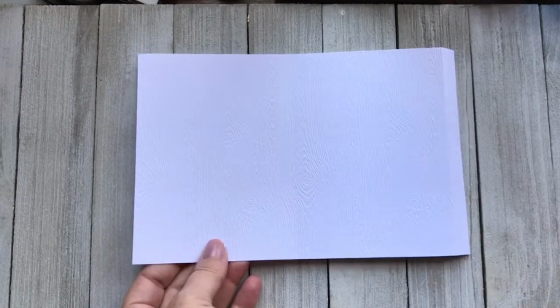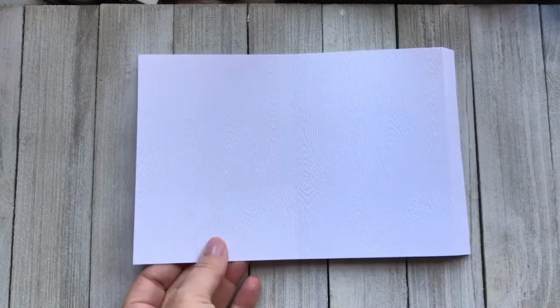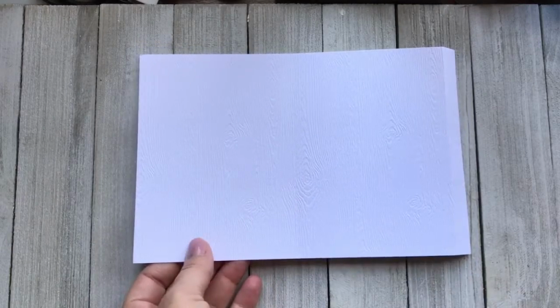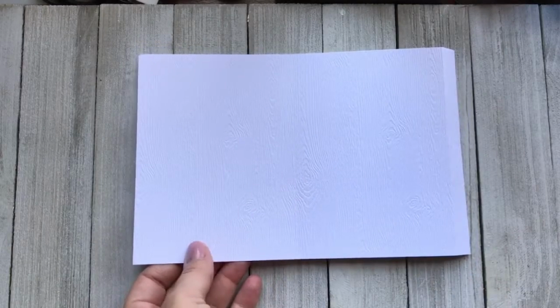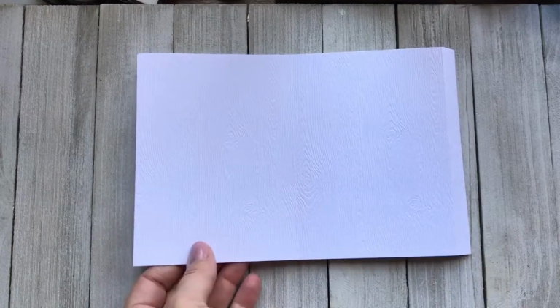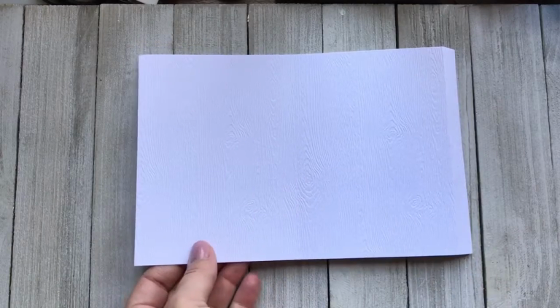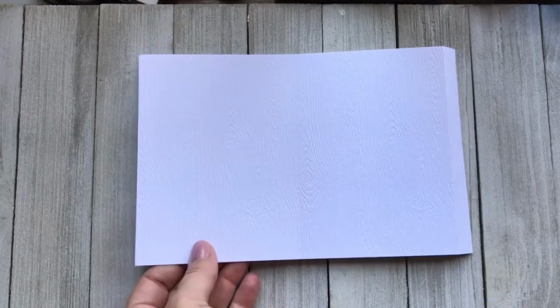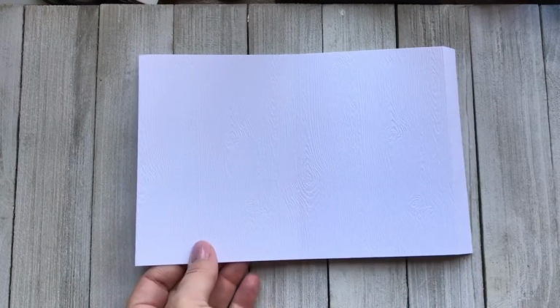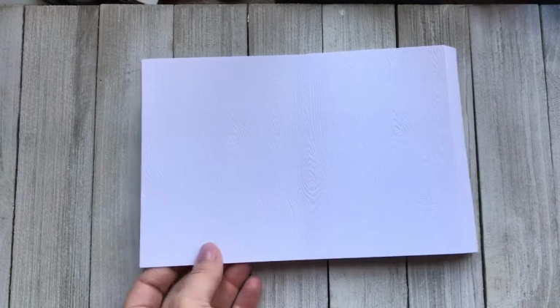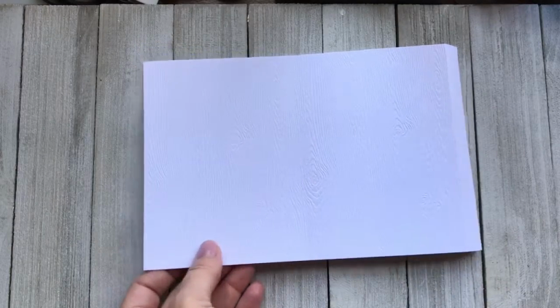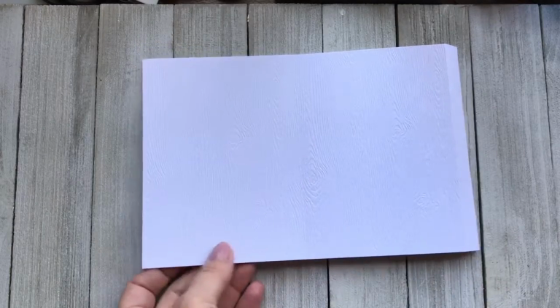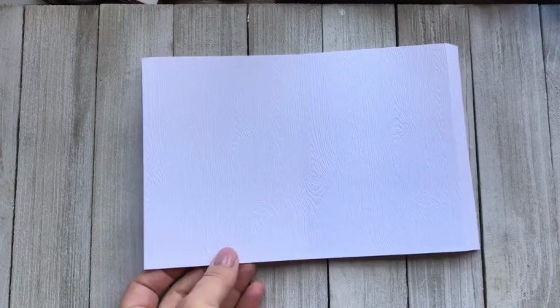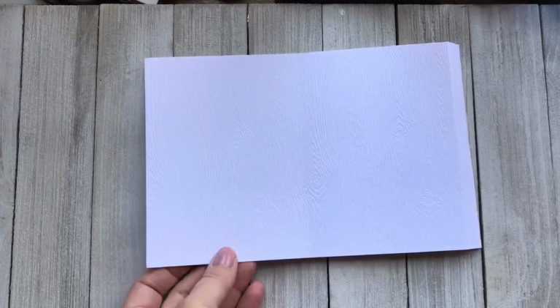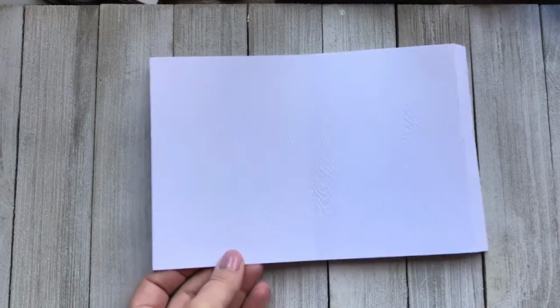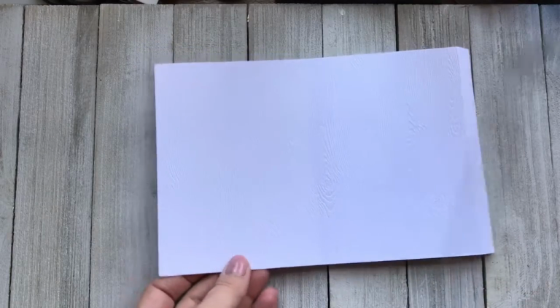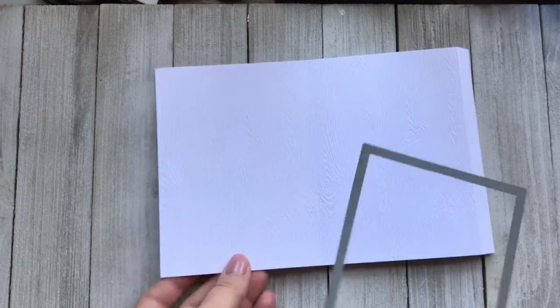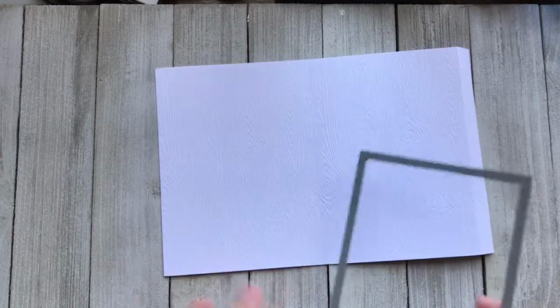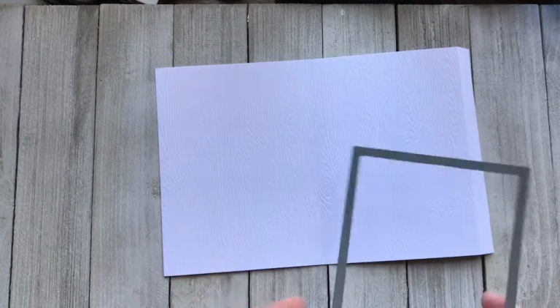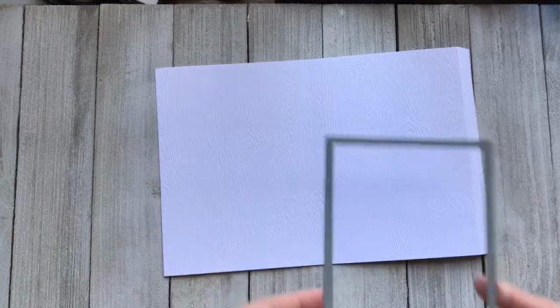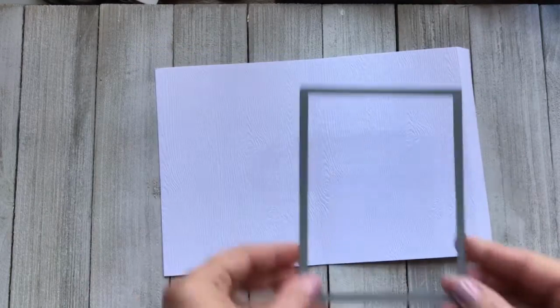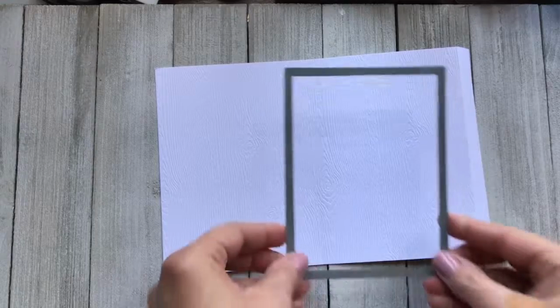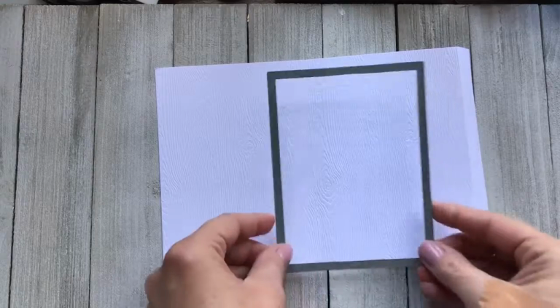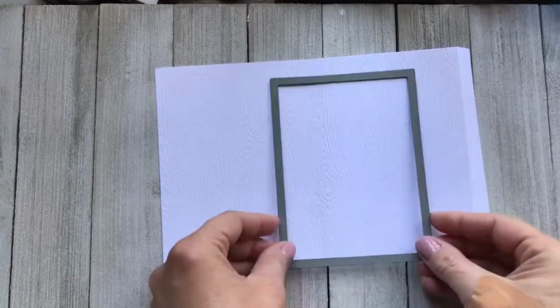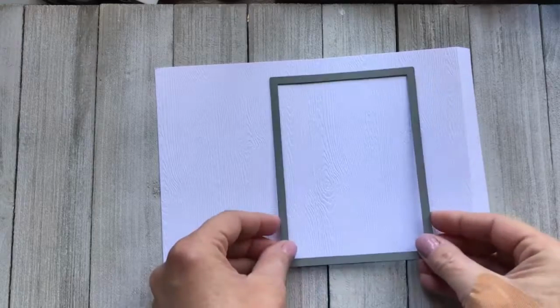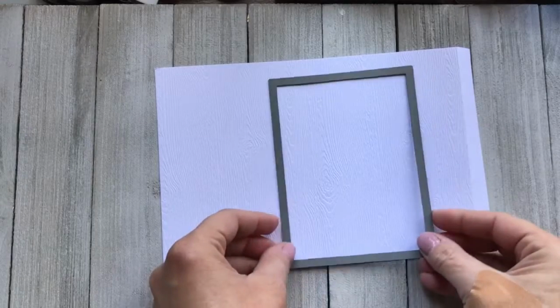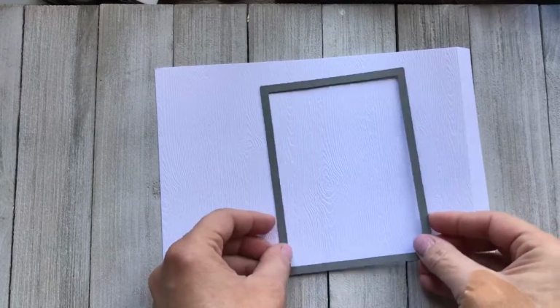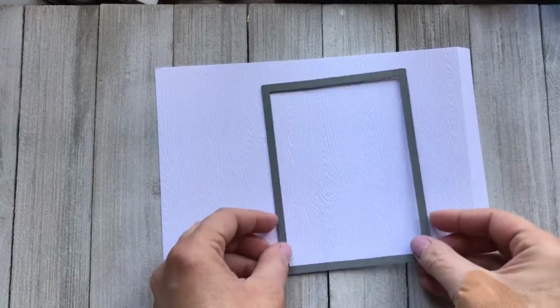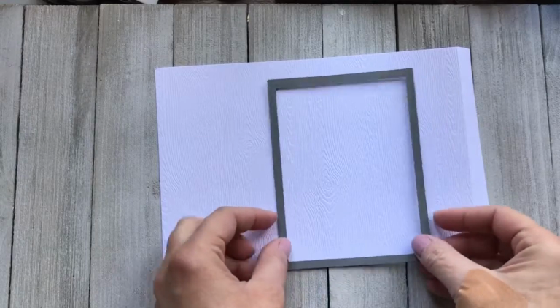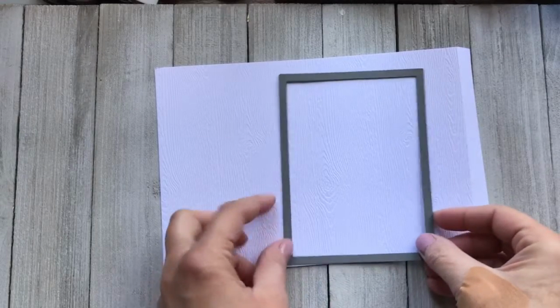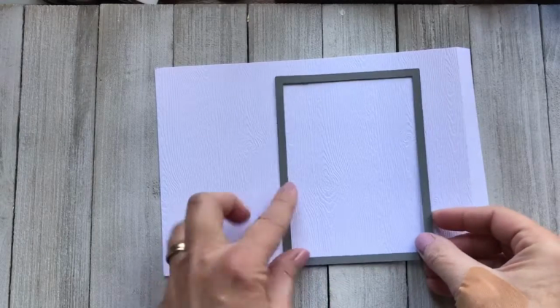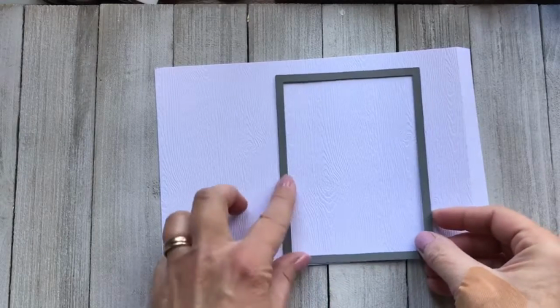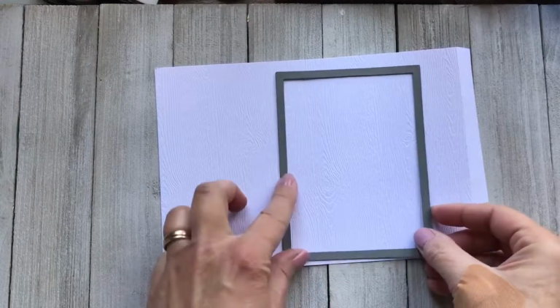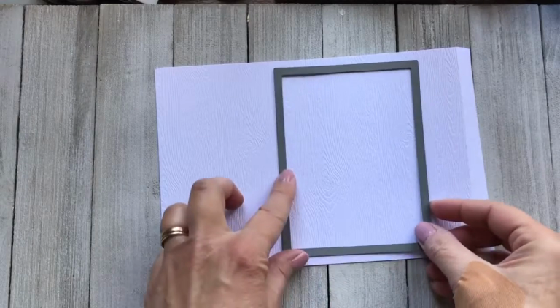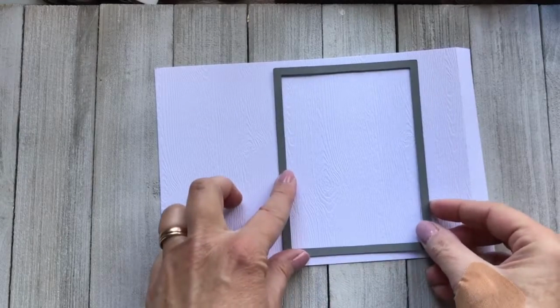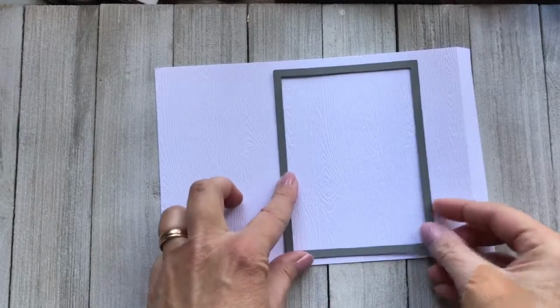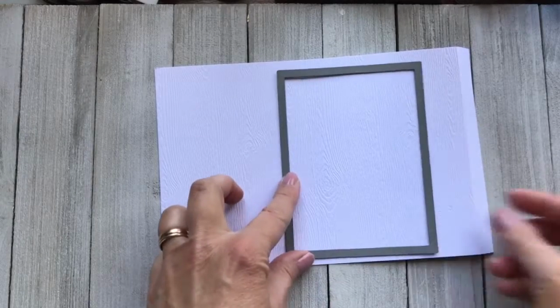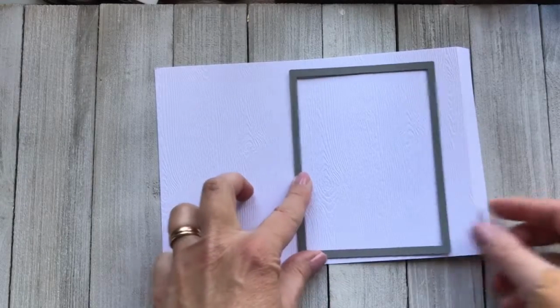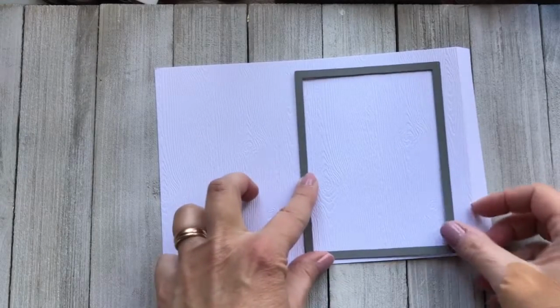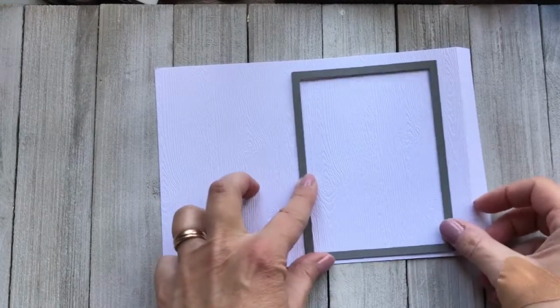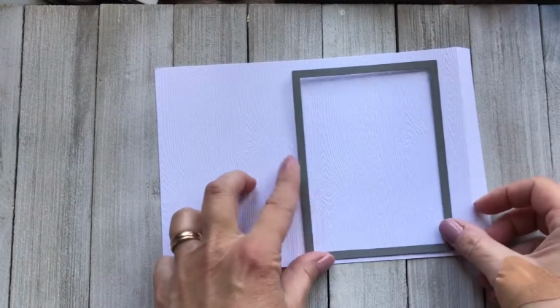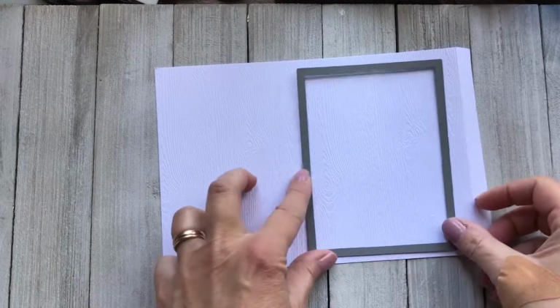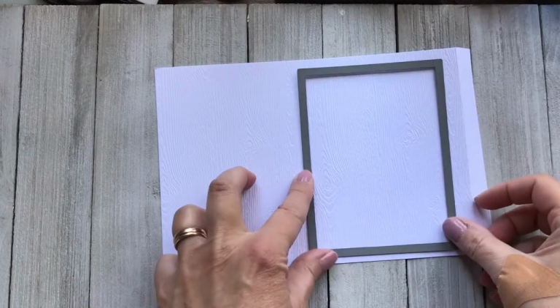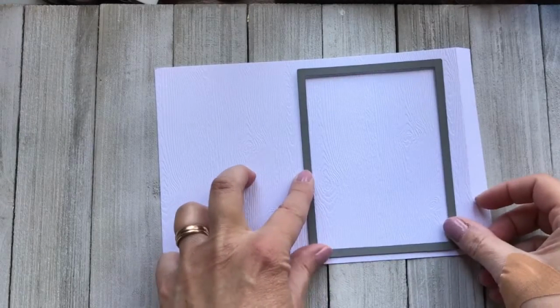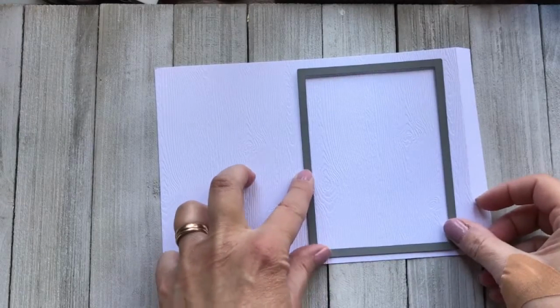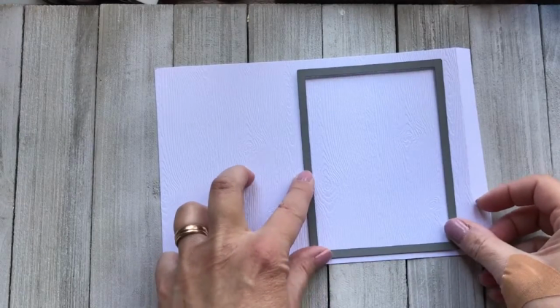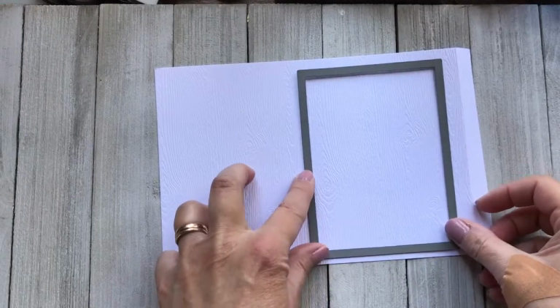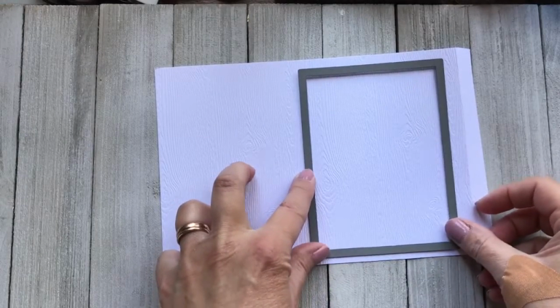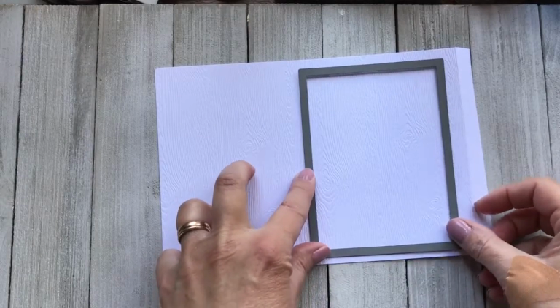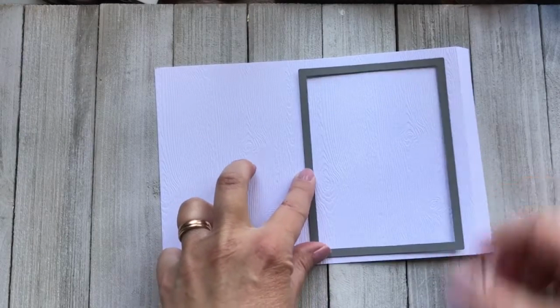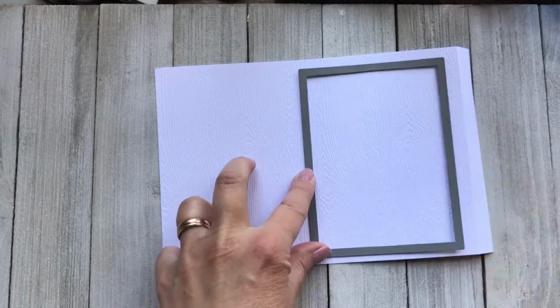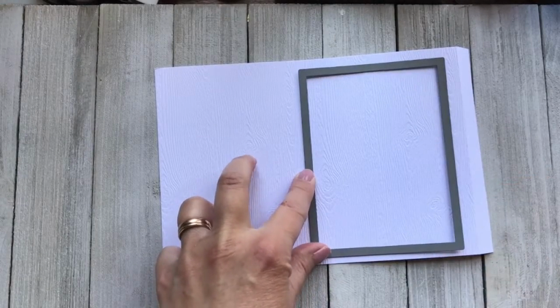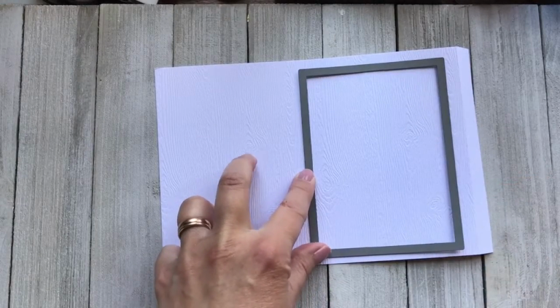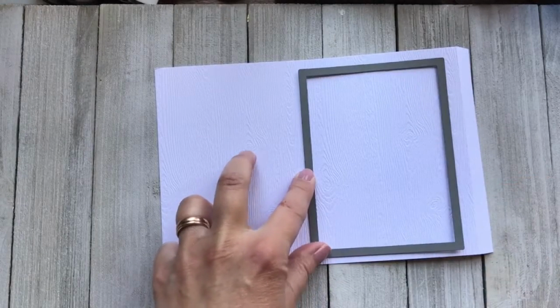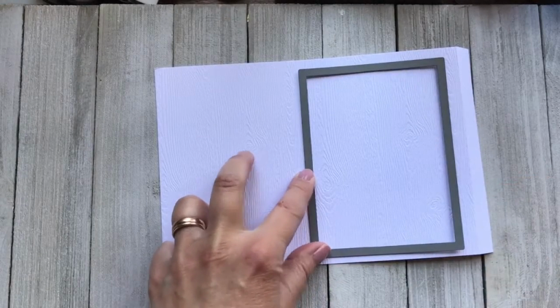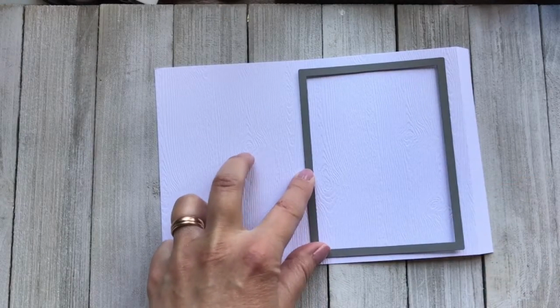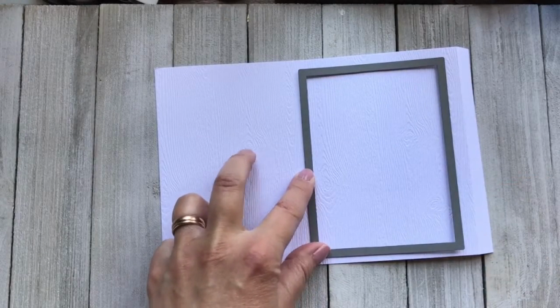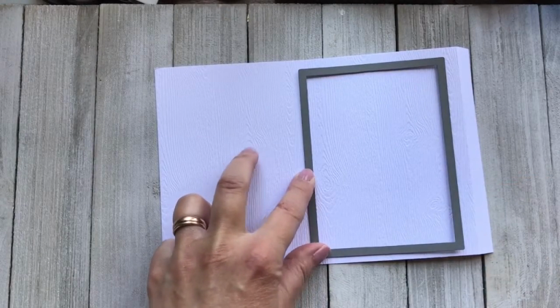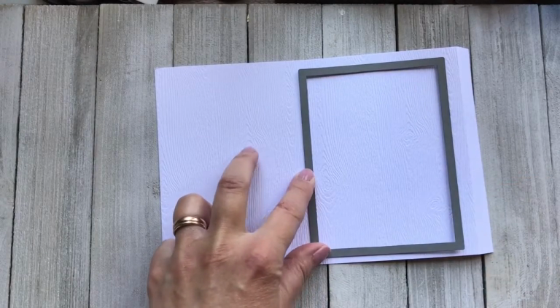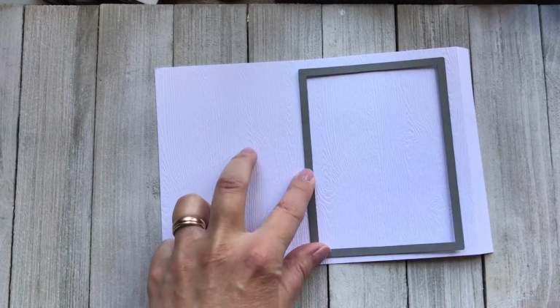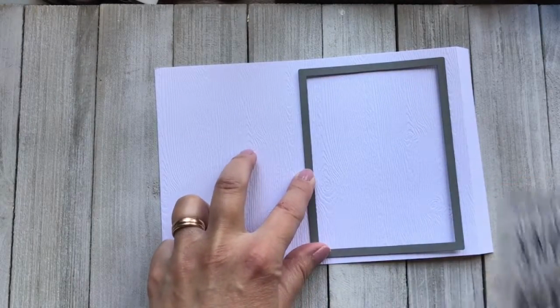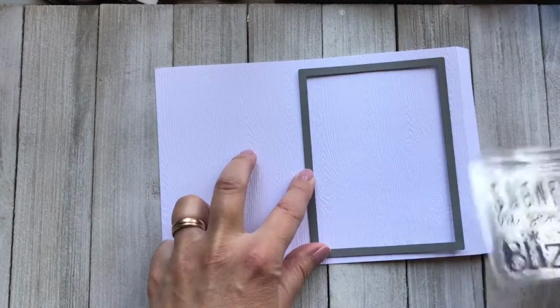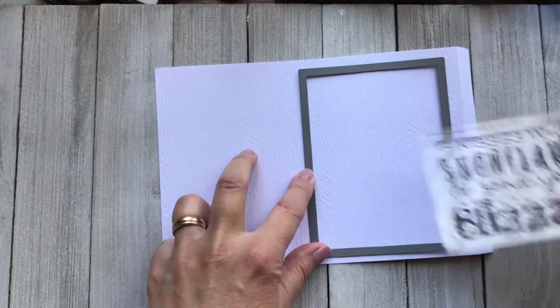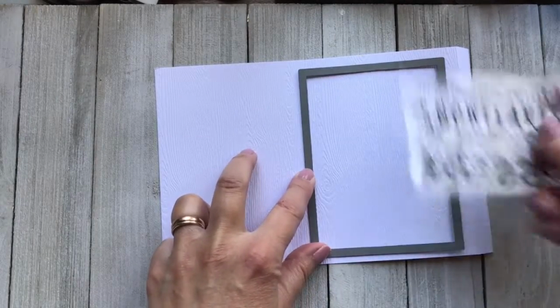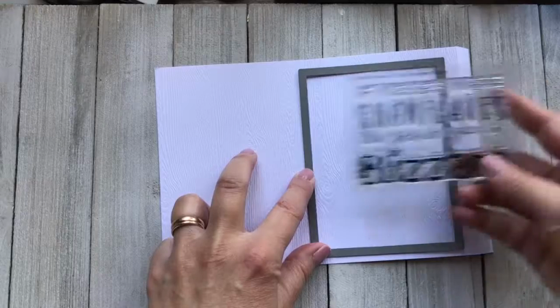You're going to want to take those two pieces and score at four inches and then four inches, and then there should be an overhang of half an inch.